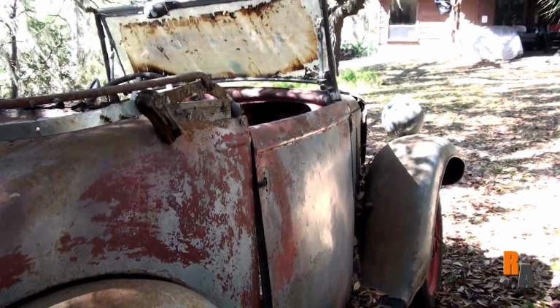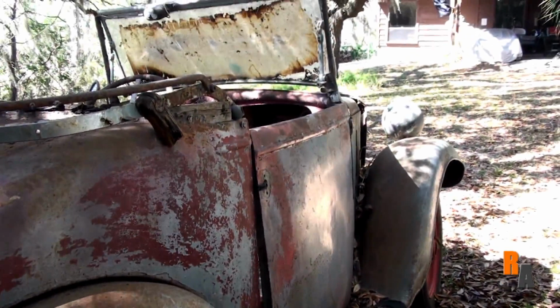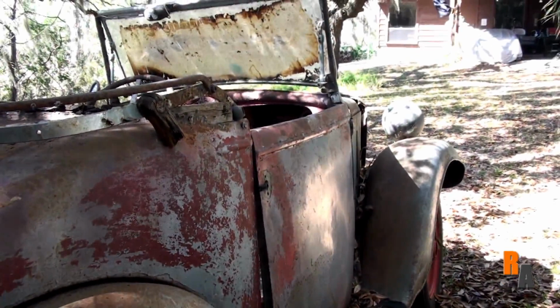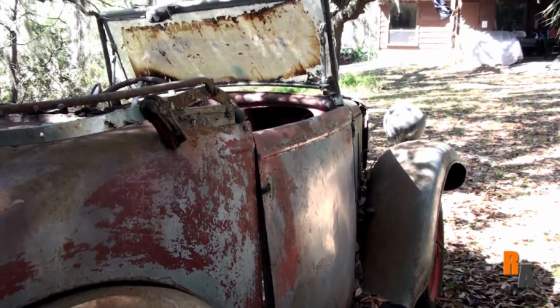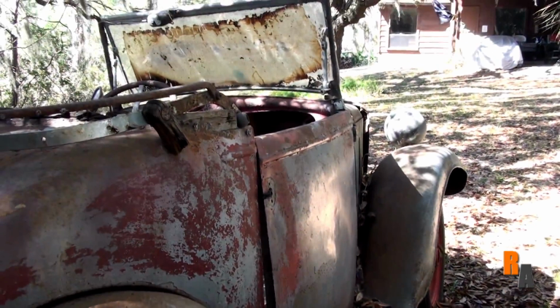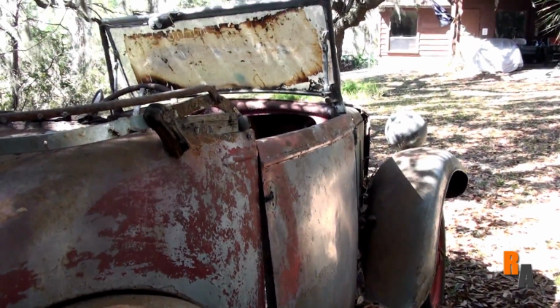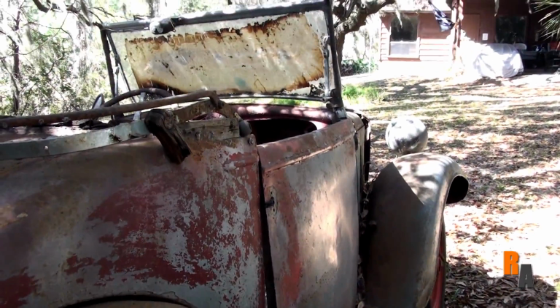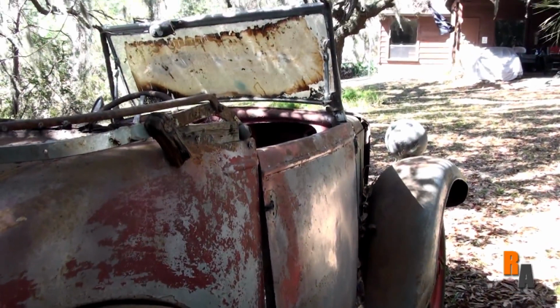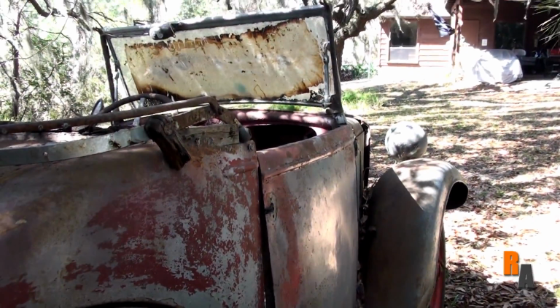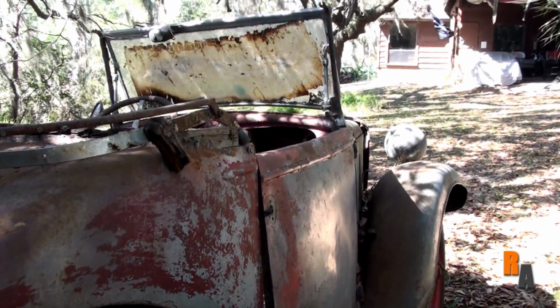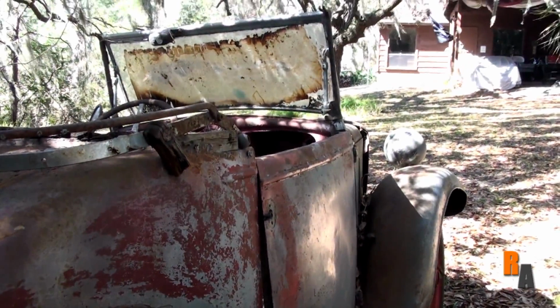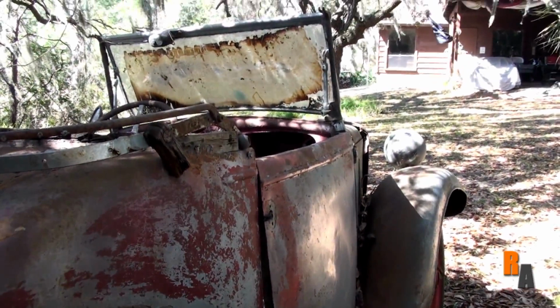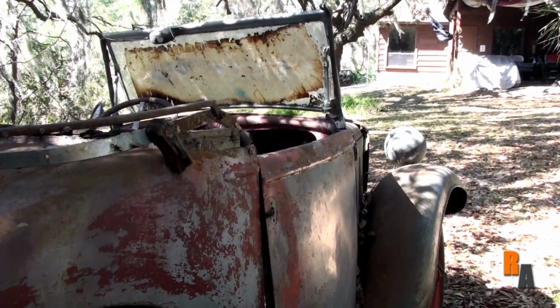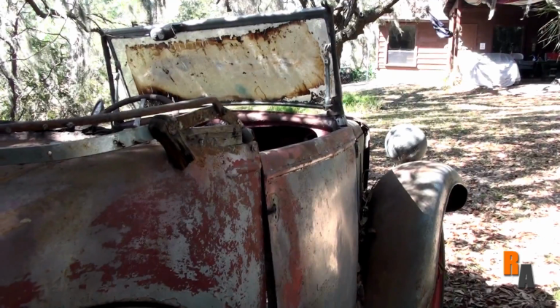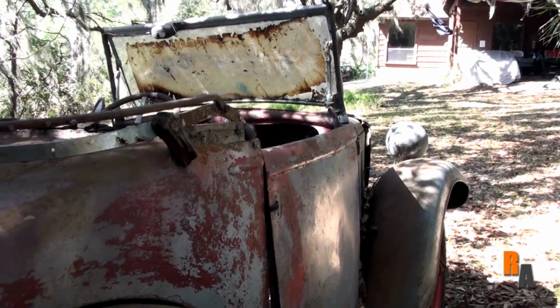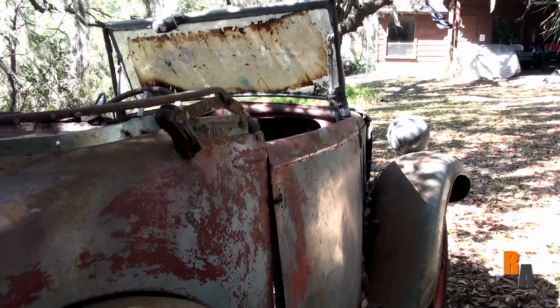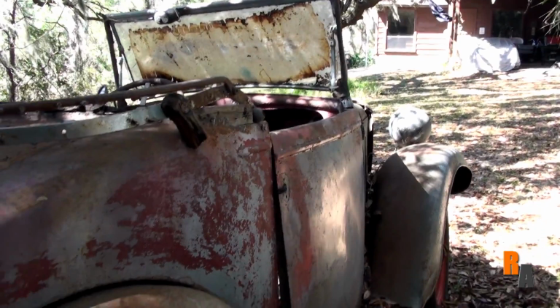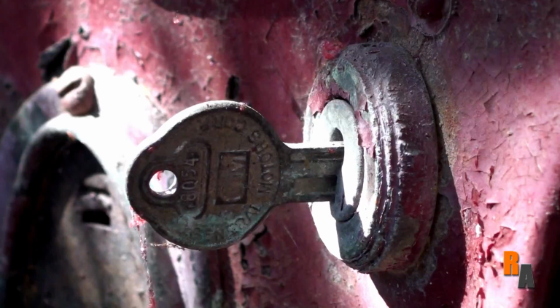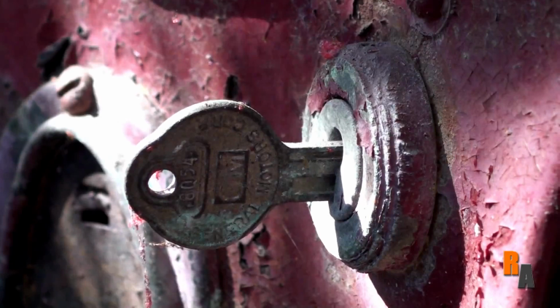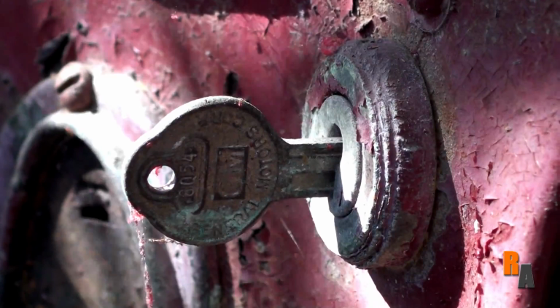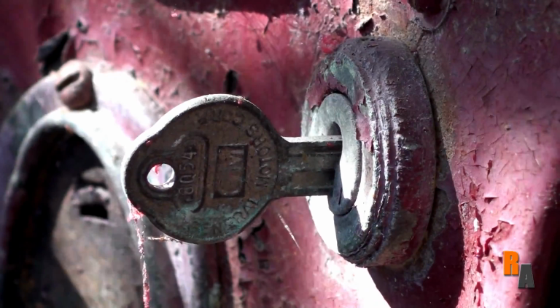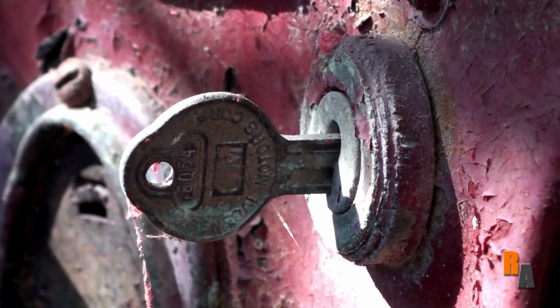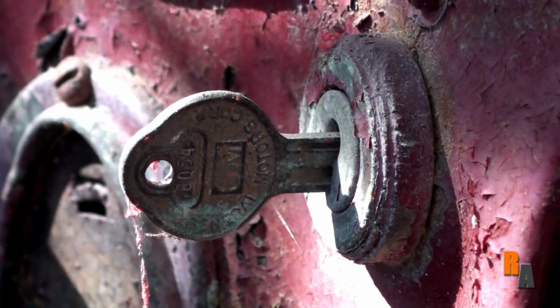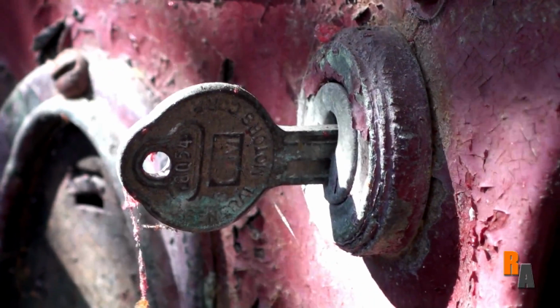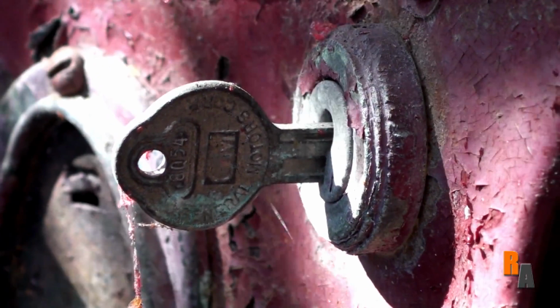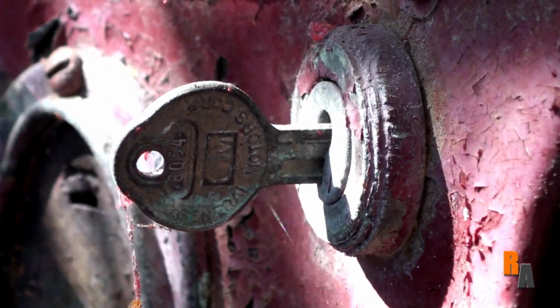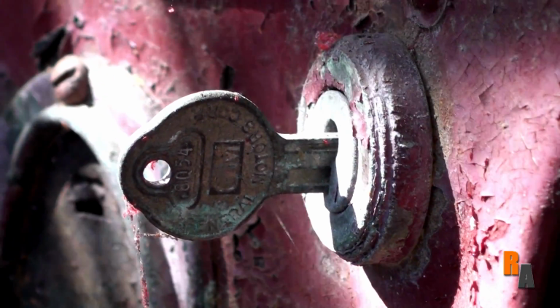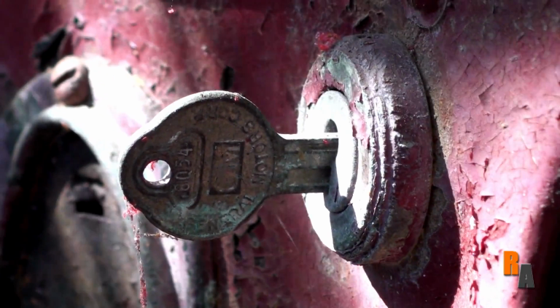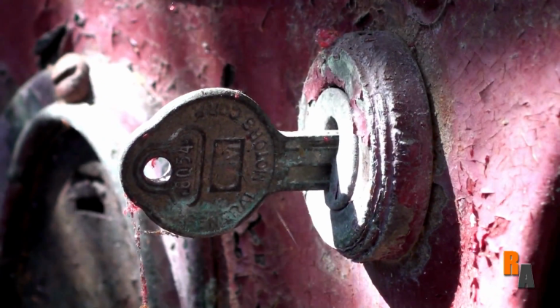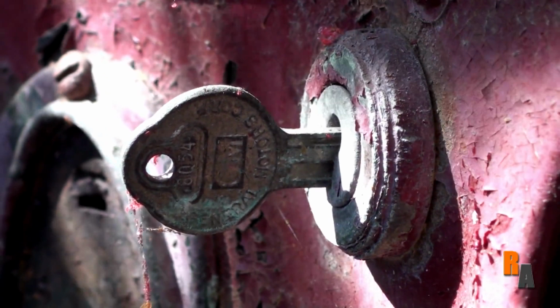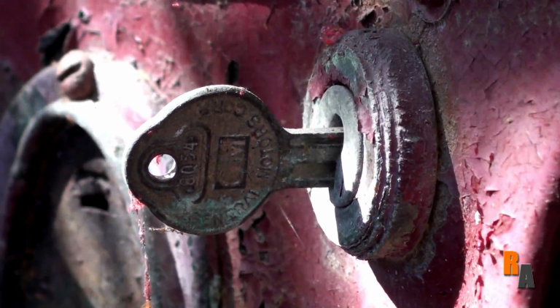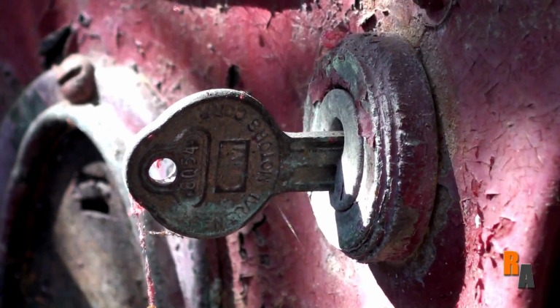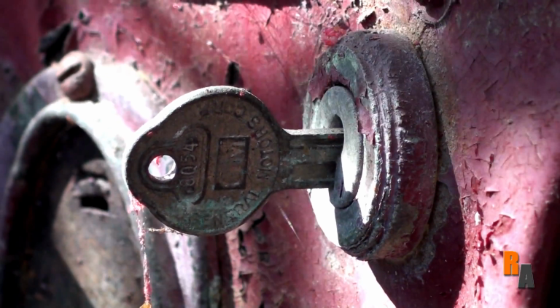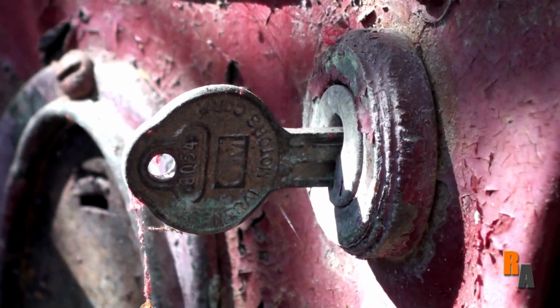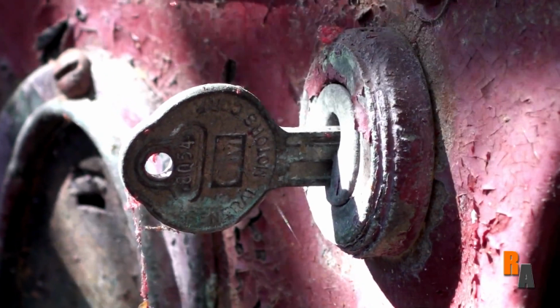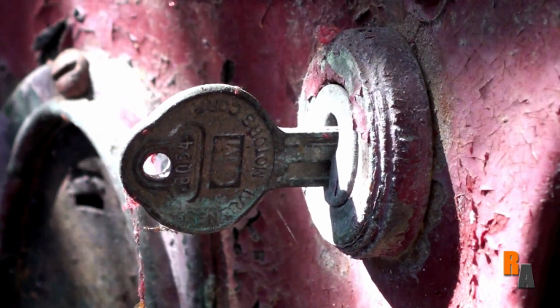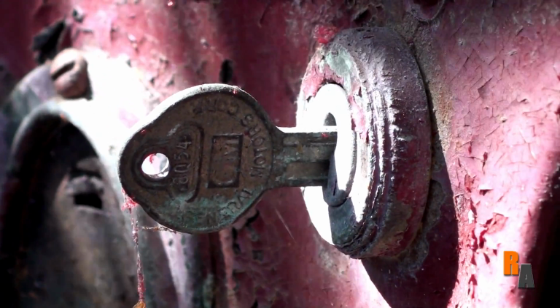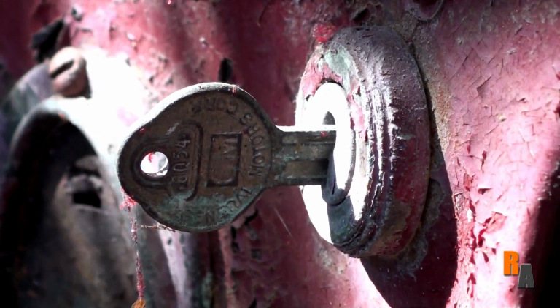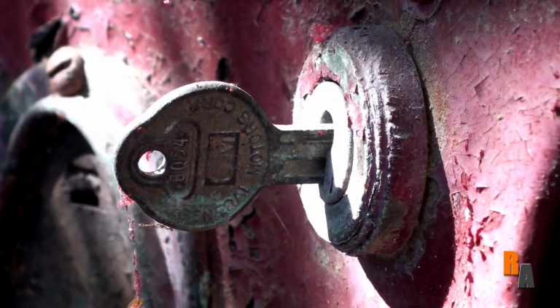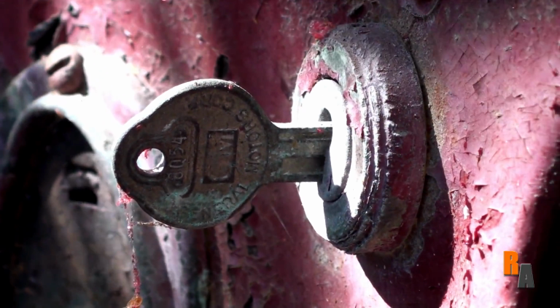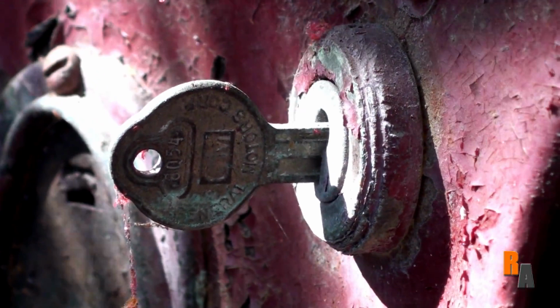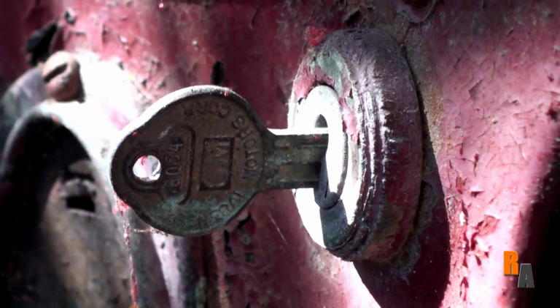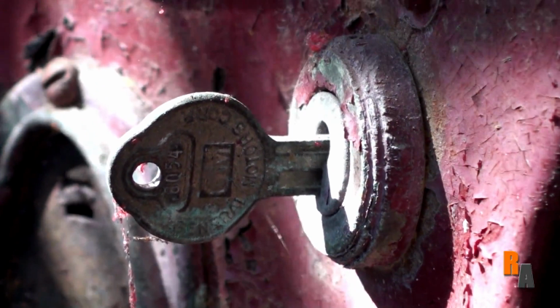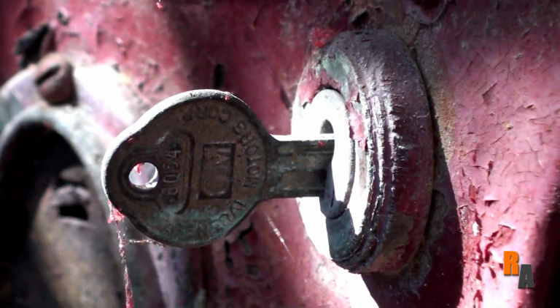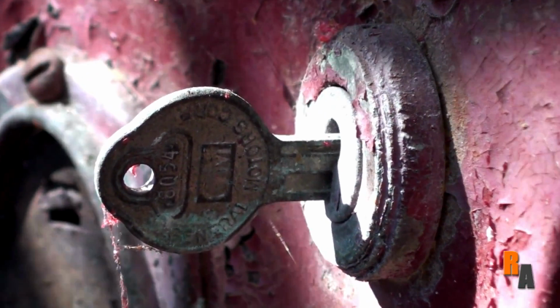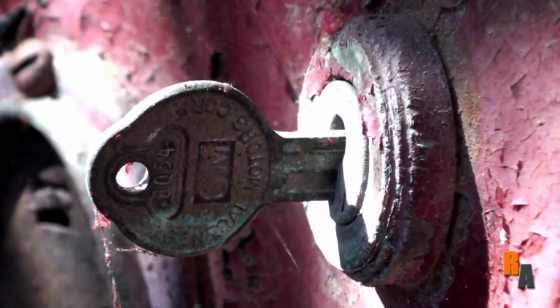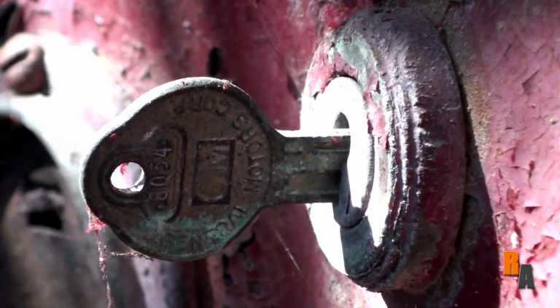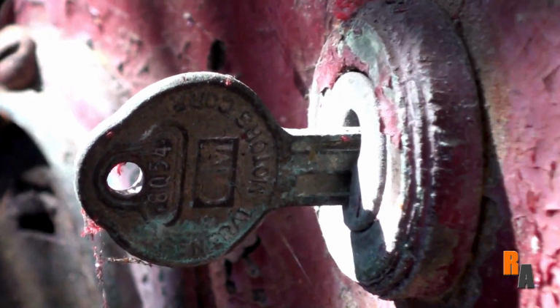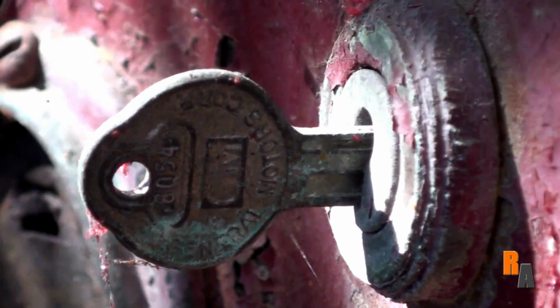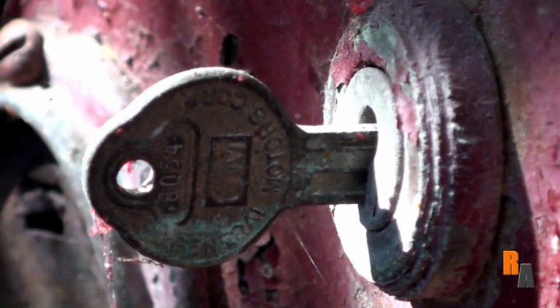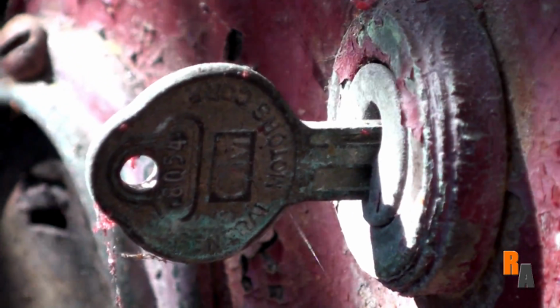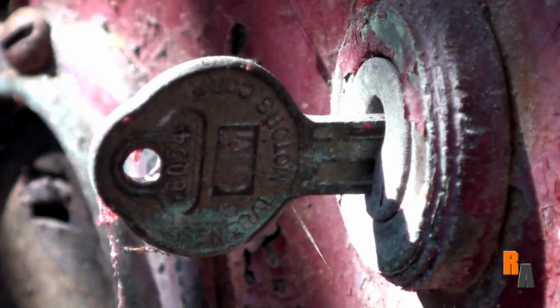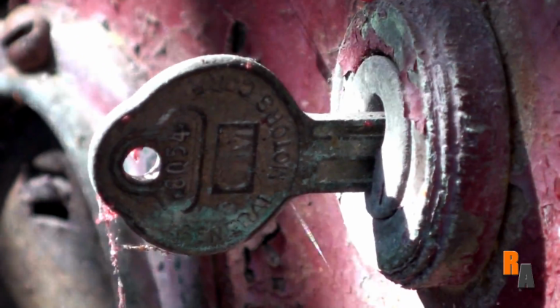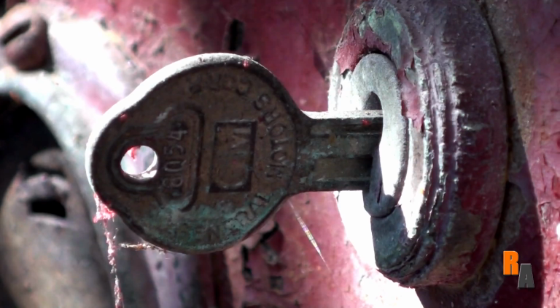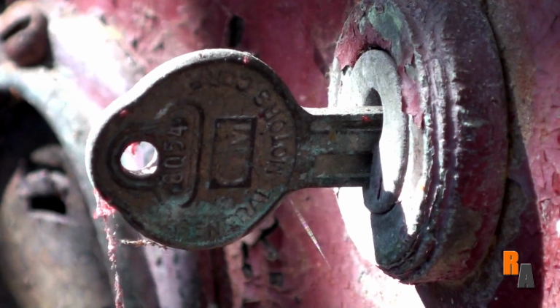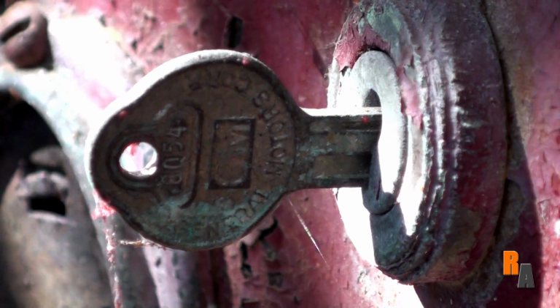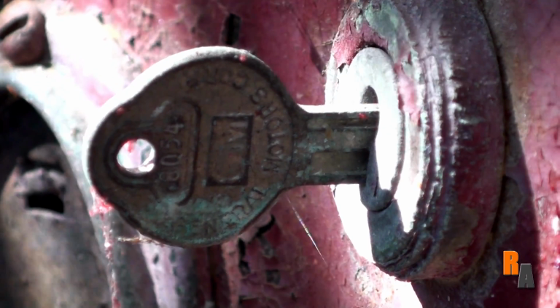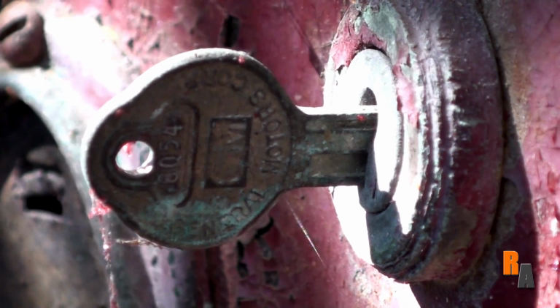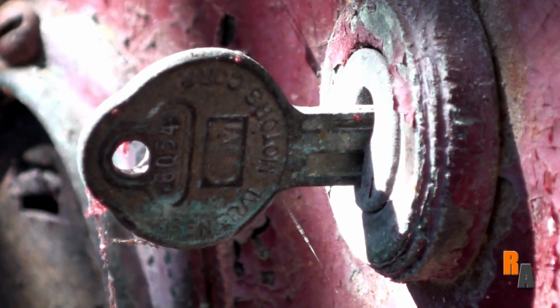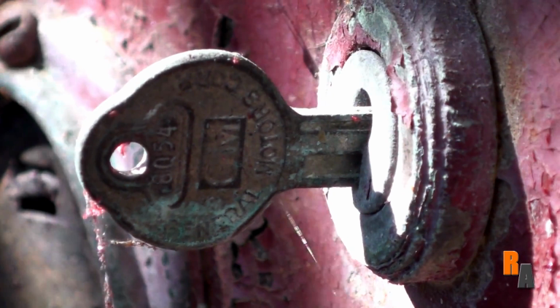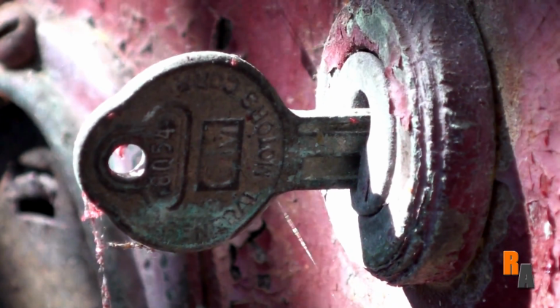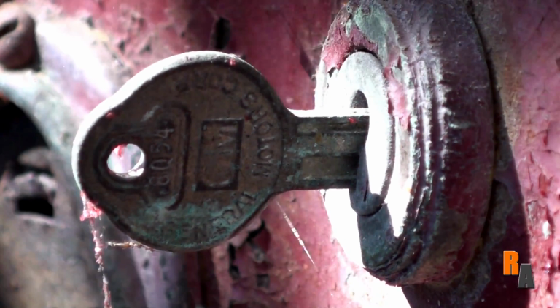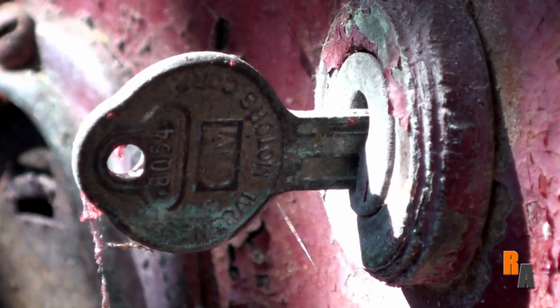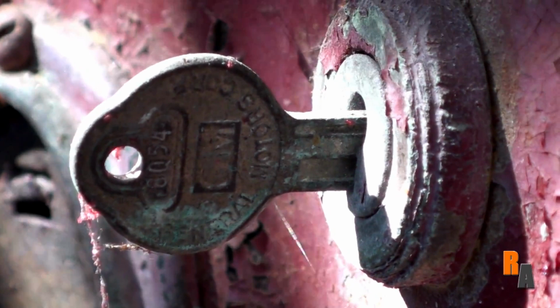This car does have what the owner said is the original key, but a closer look shows that it's a GM key. Maybe it's an original copy of the original key.